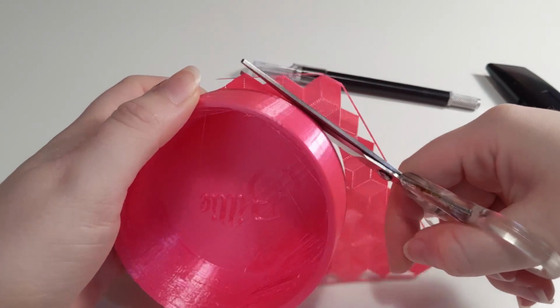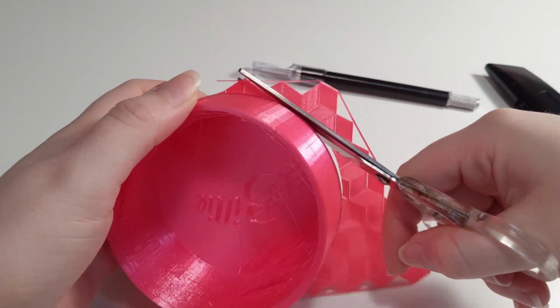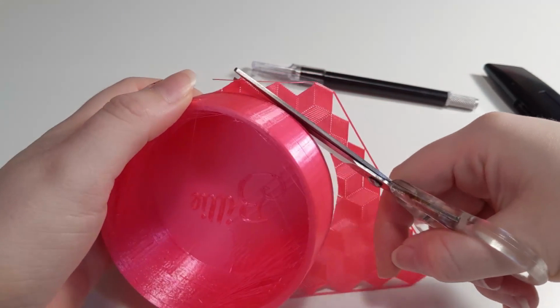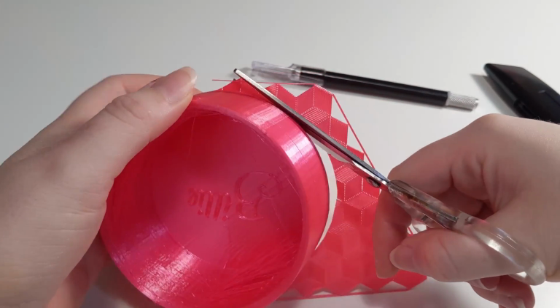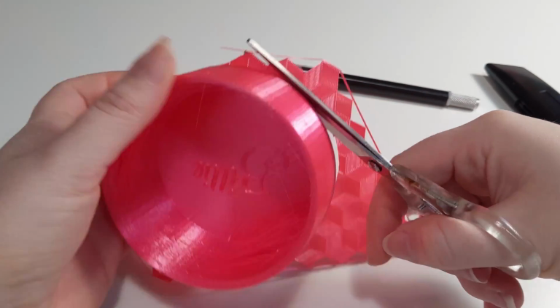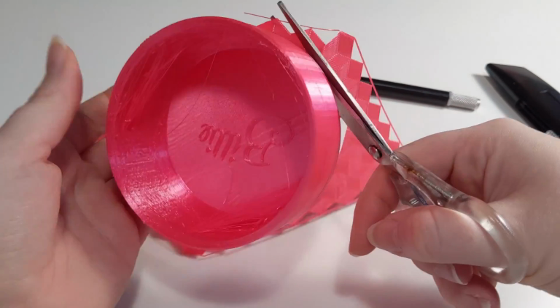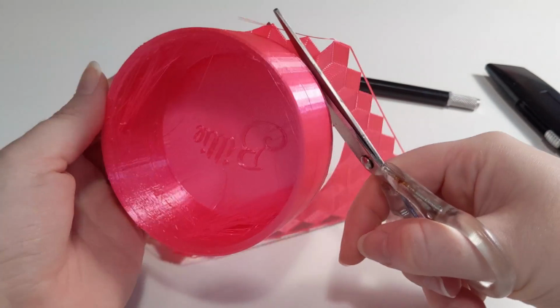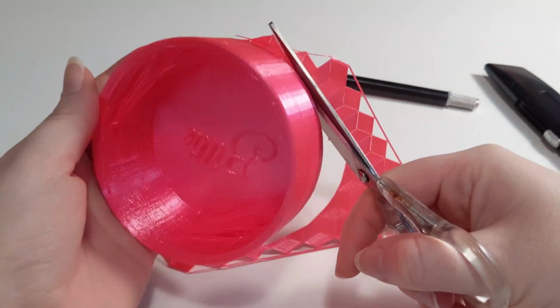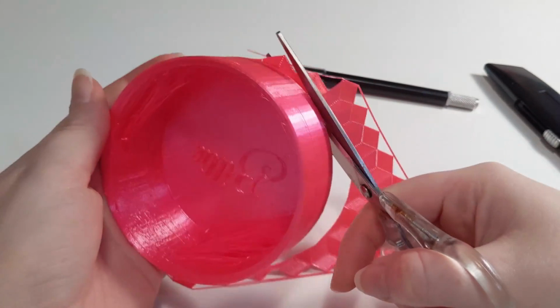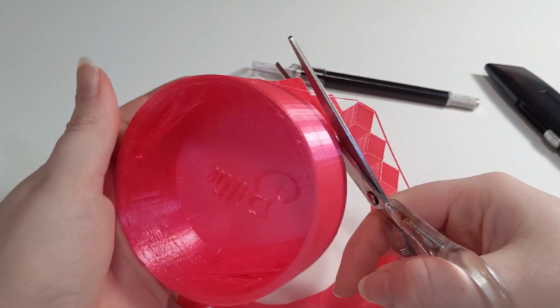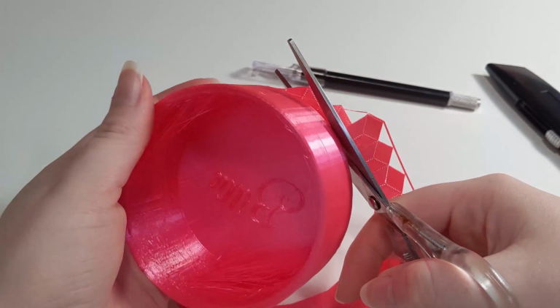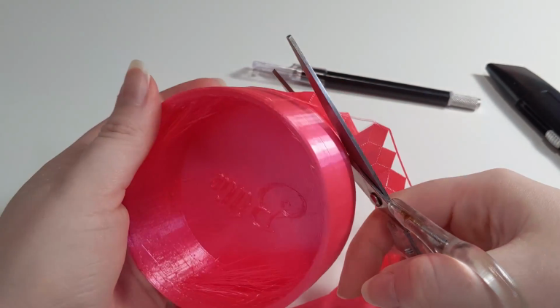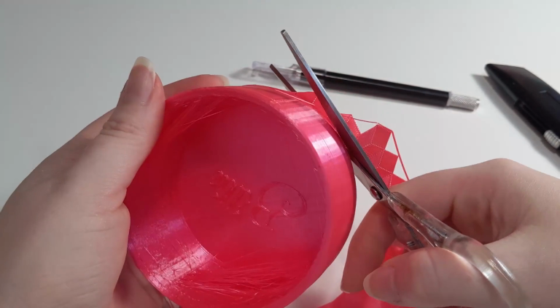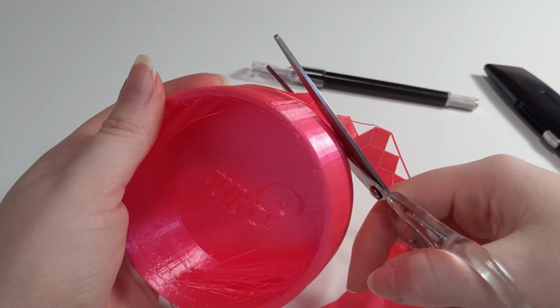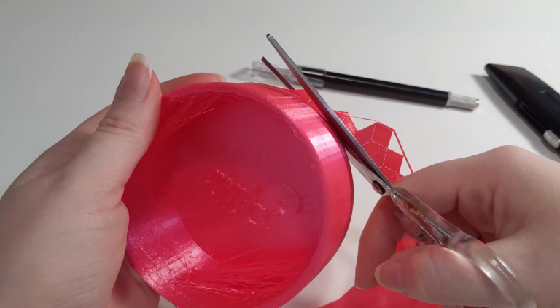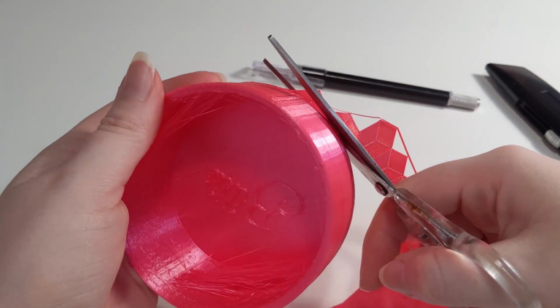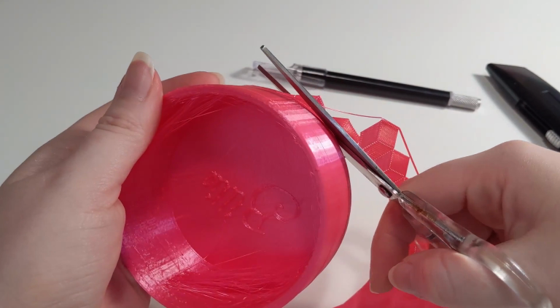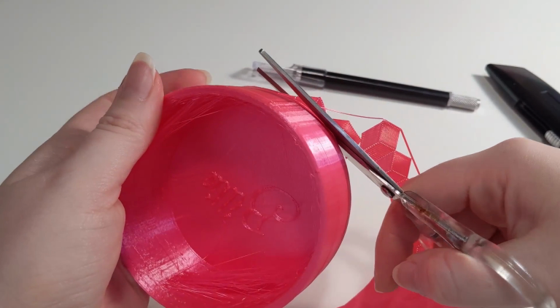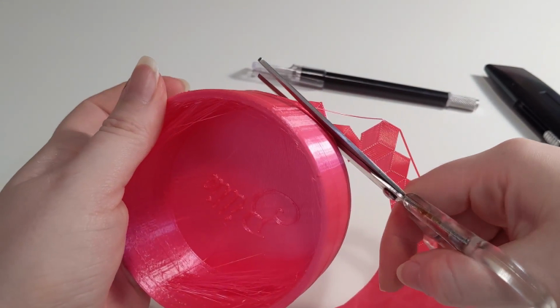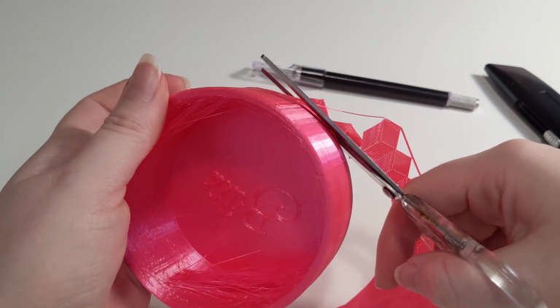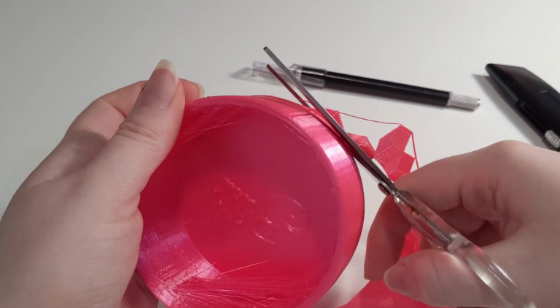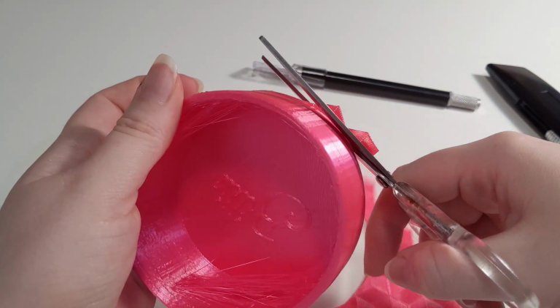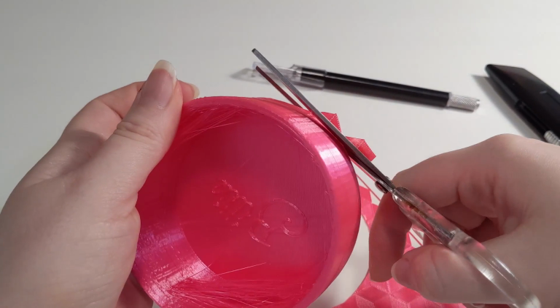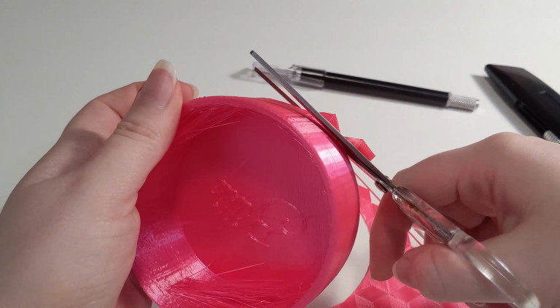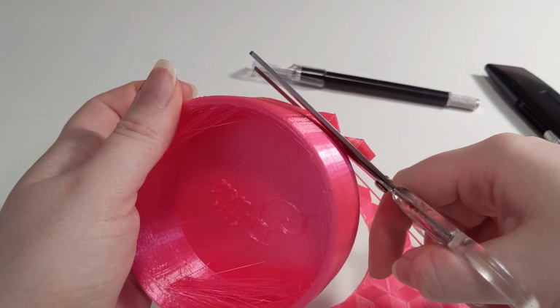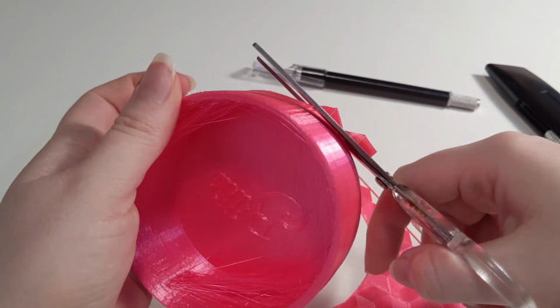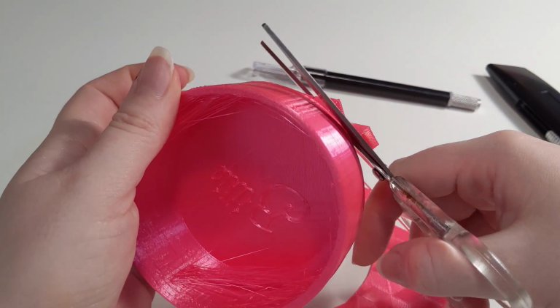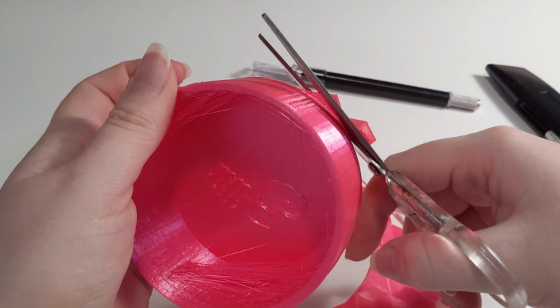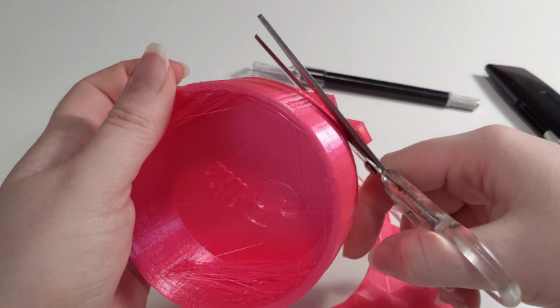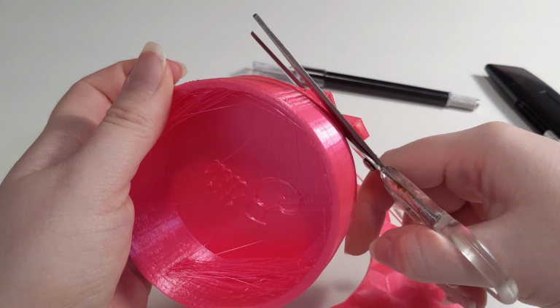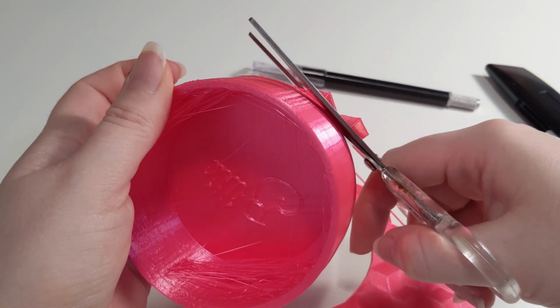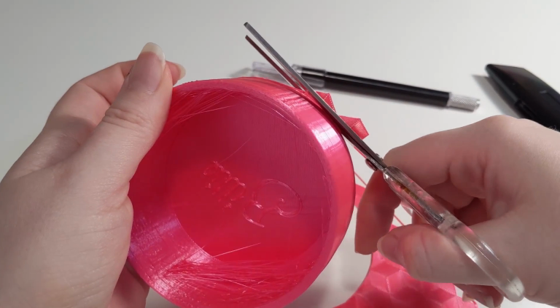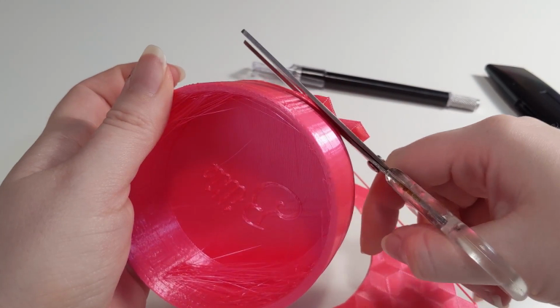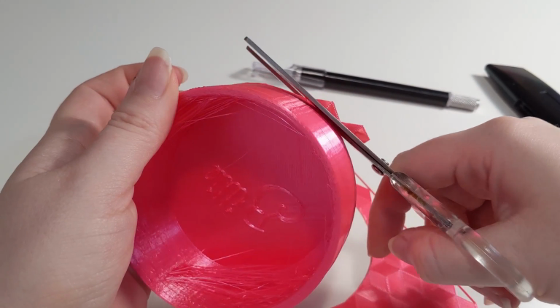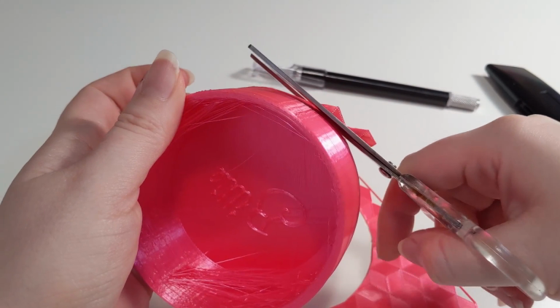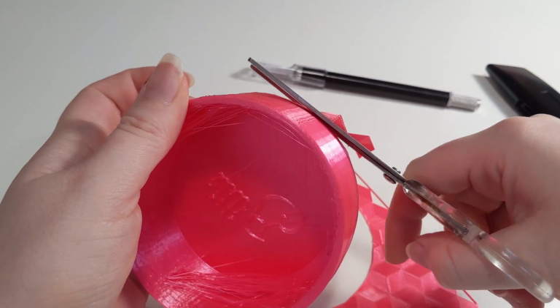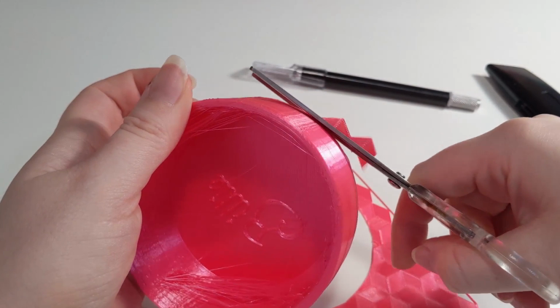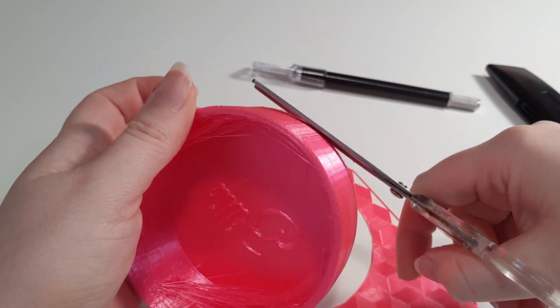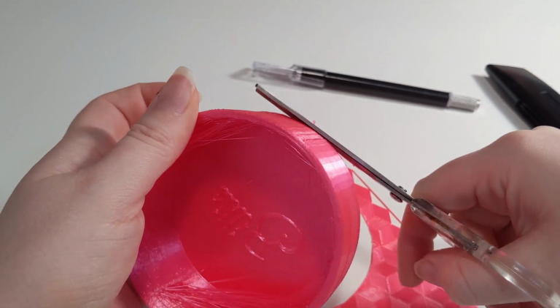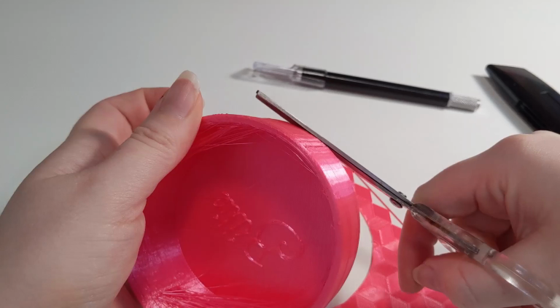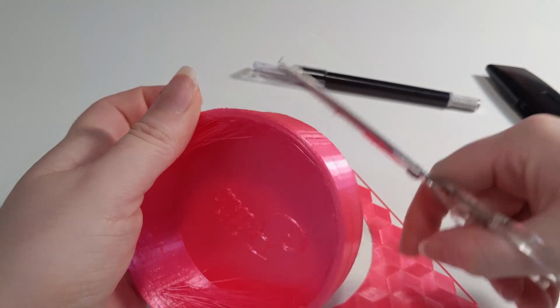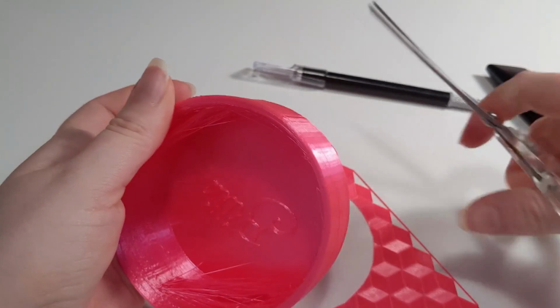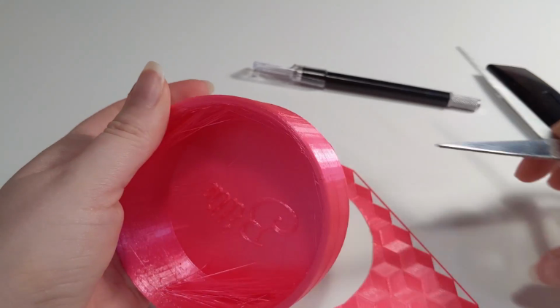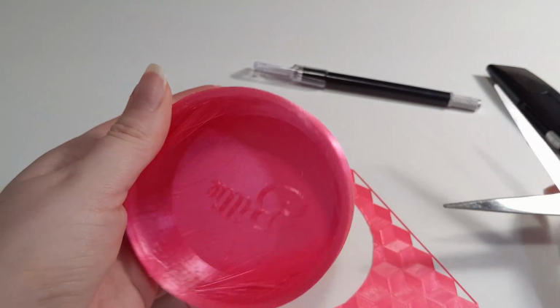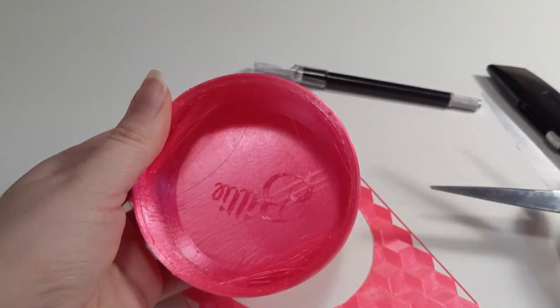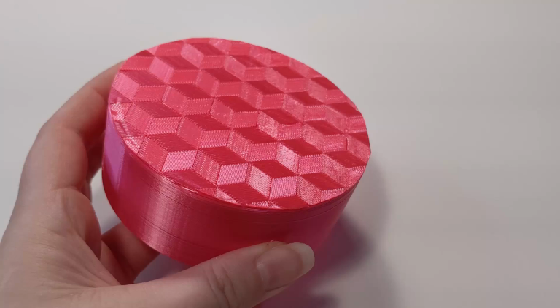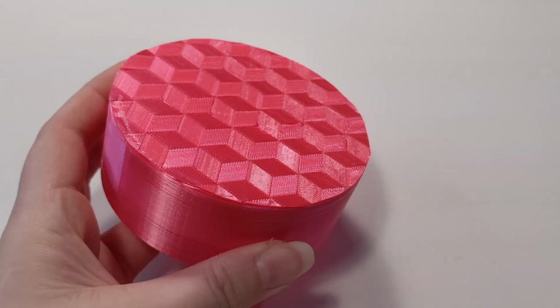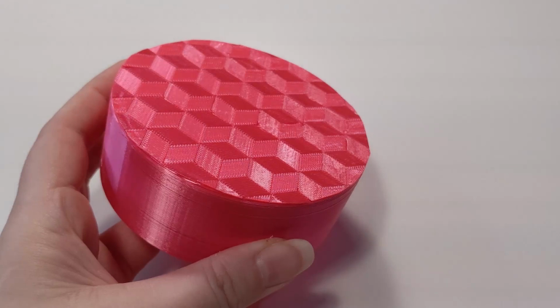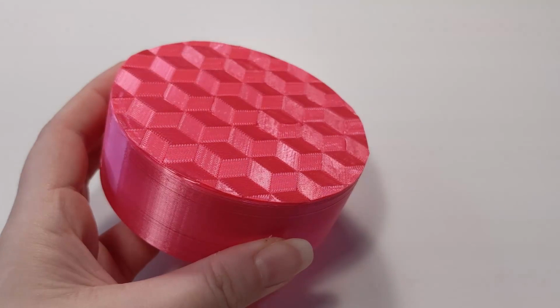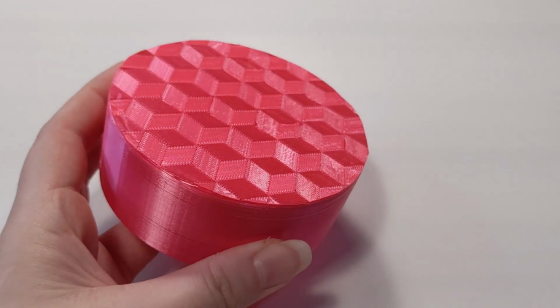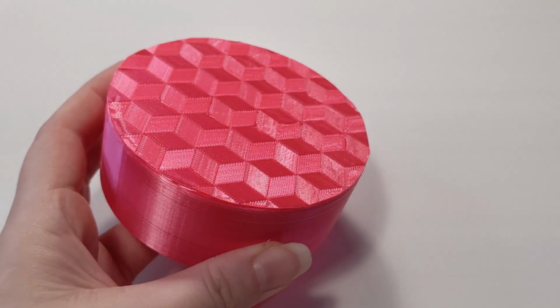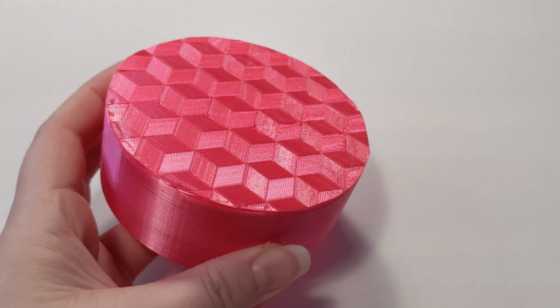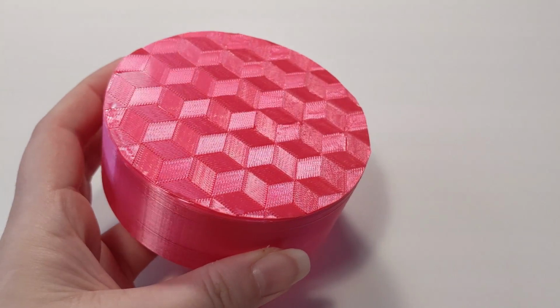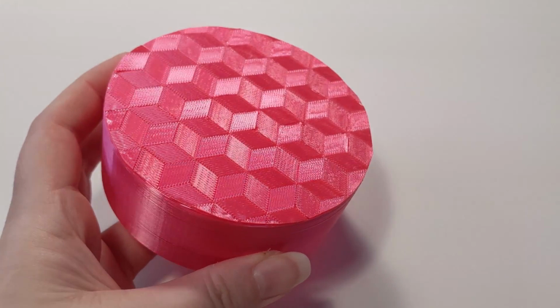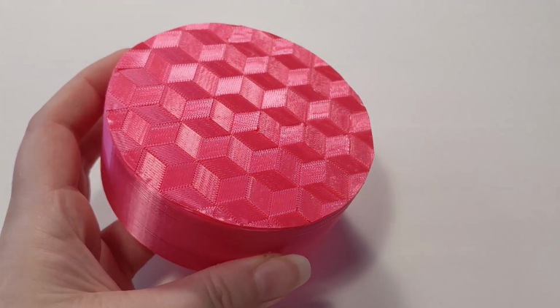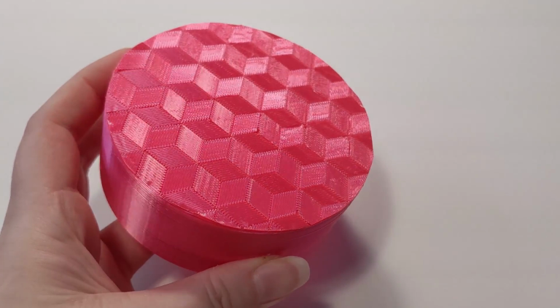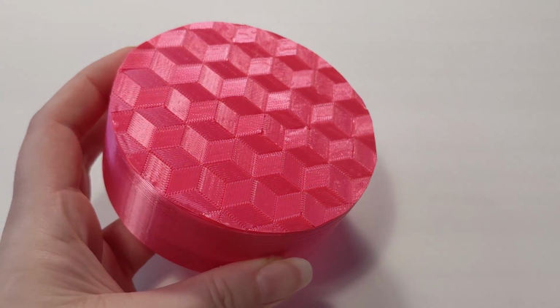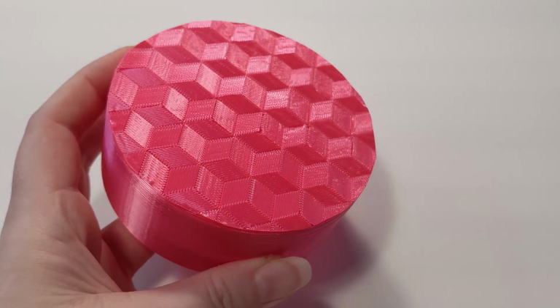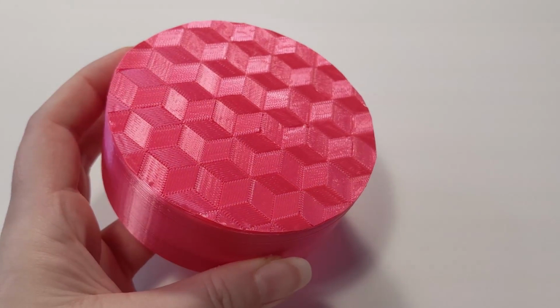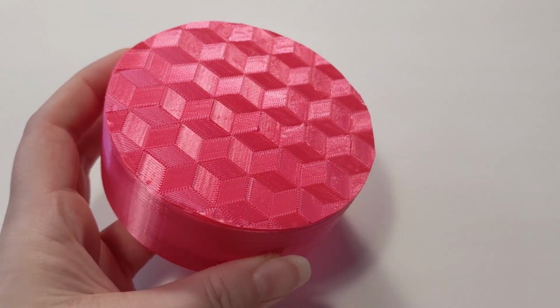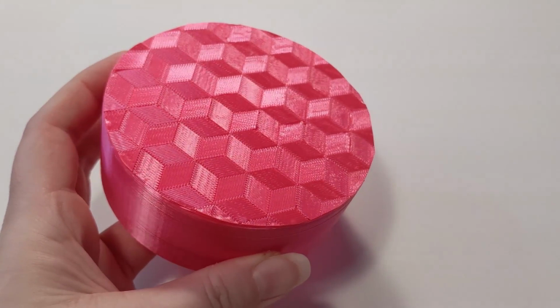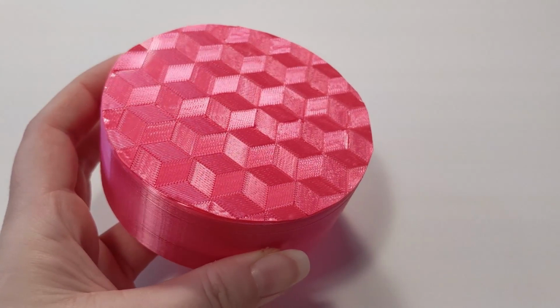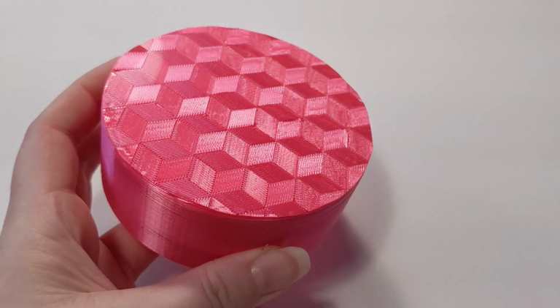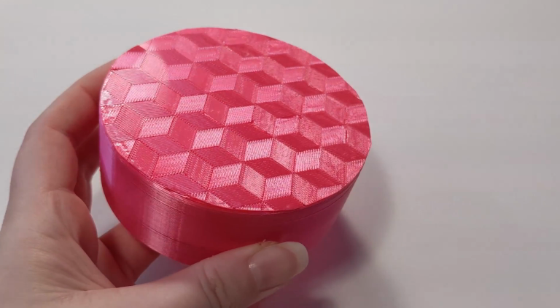Then you print it! And when it's done, take it off the build plate and cut off the excess of the pattern with a pair of scissors. And there you have it — your own custom pattern!